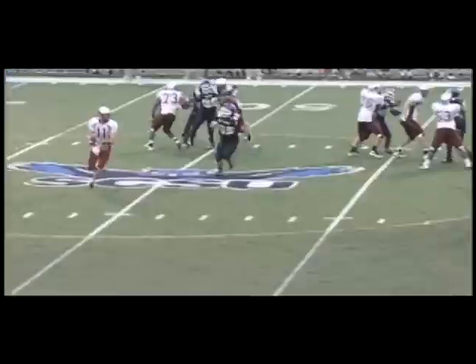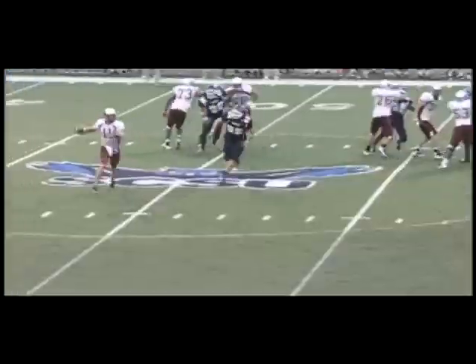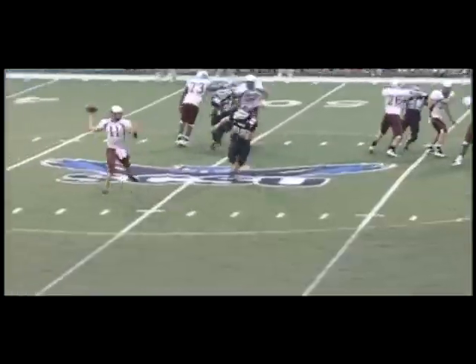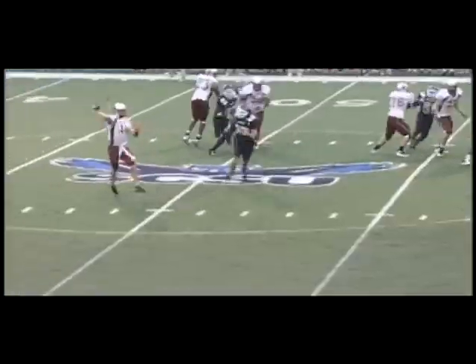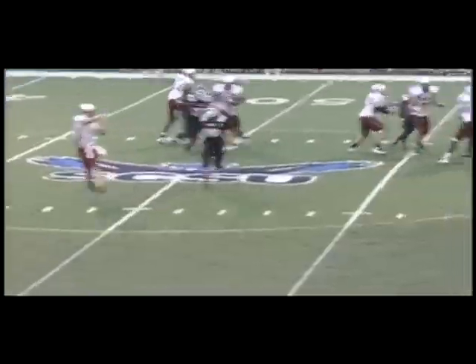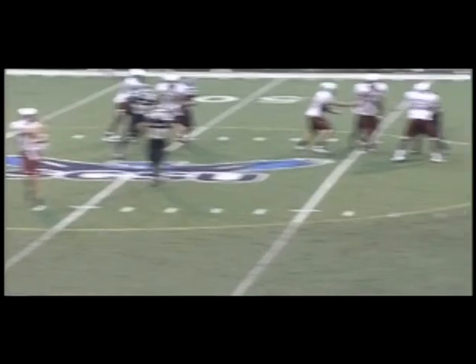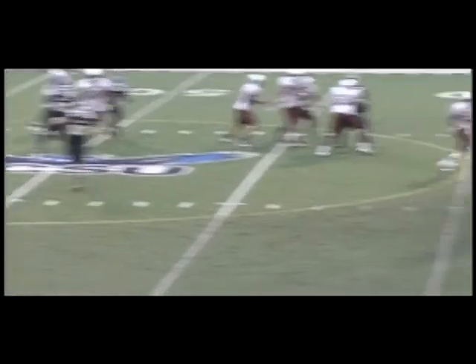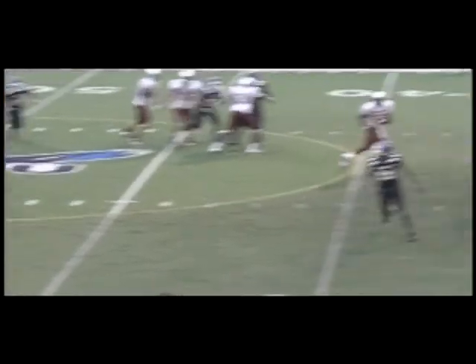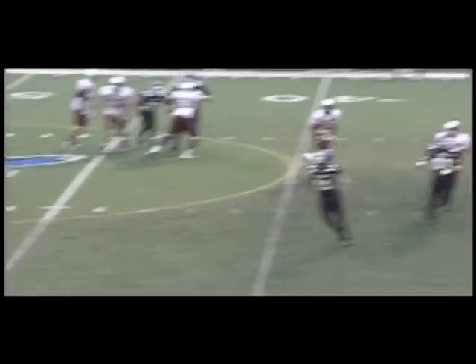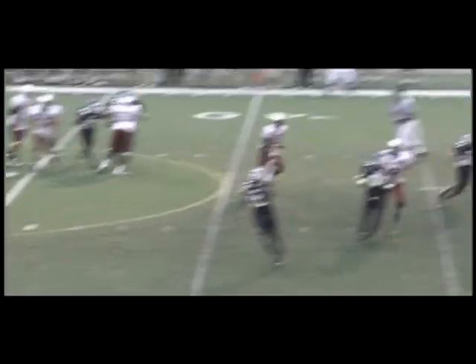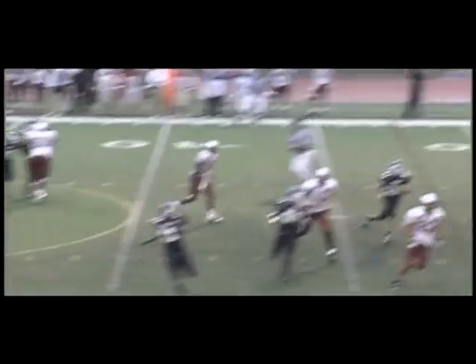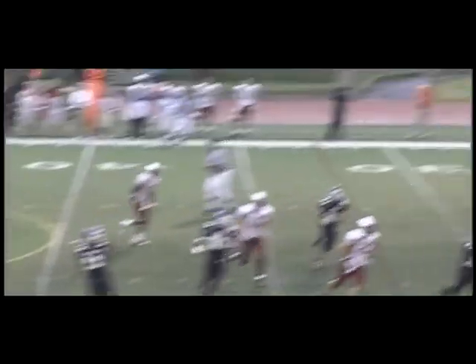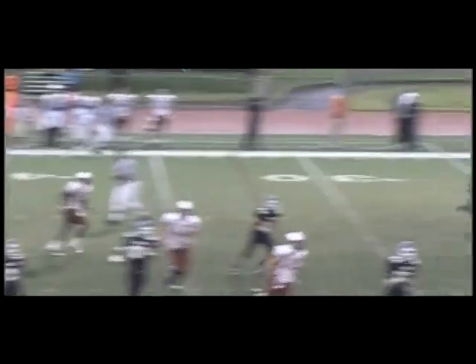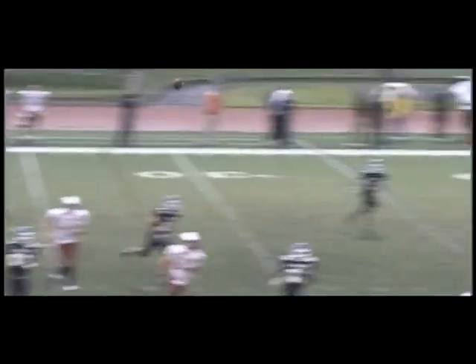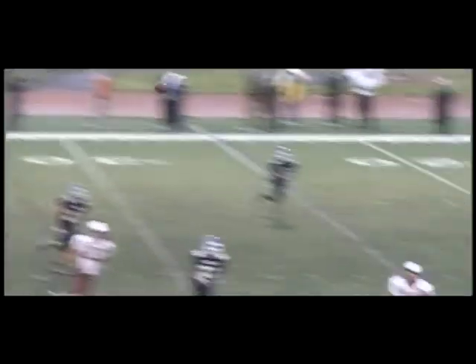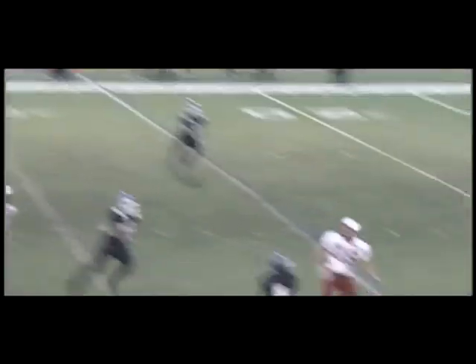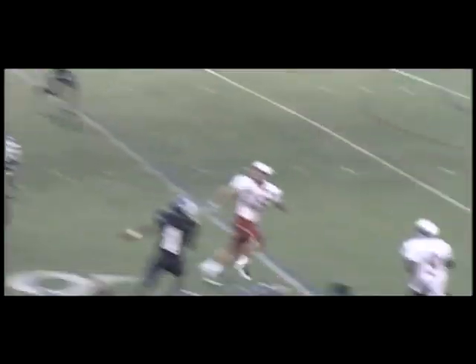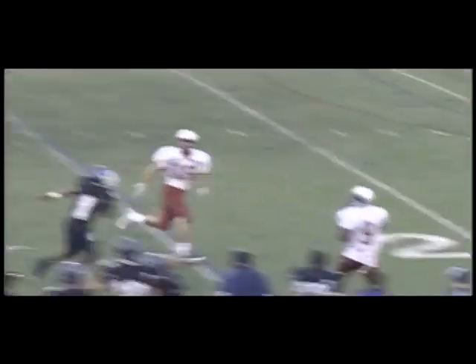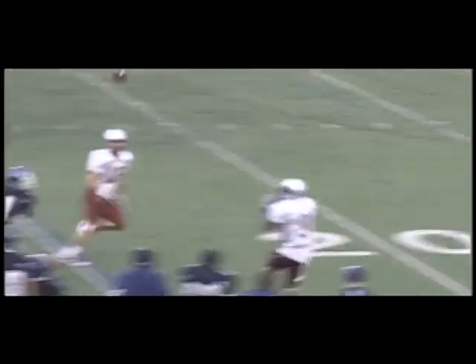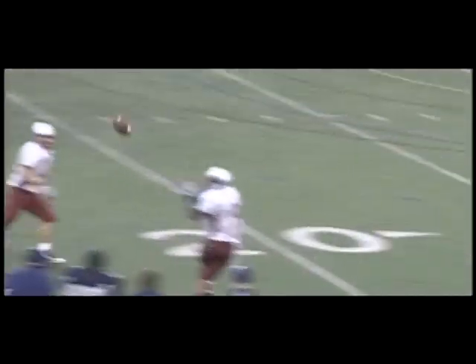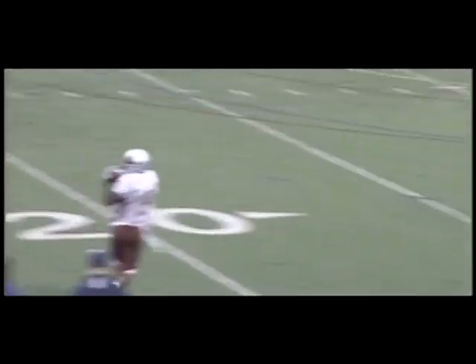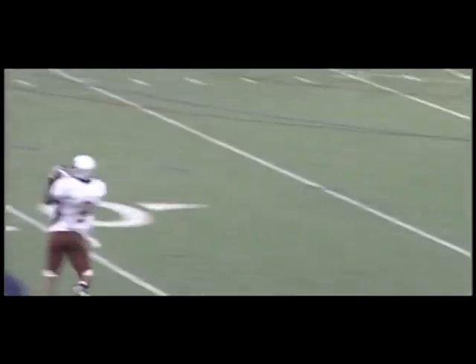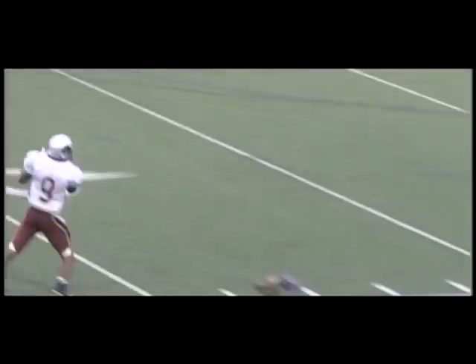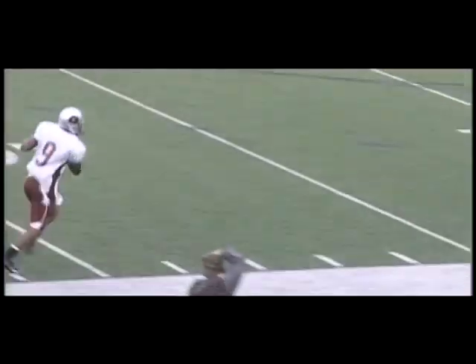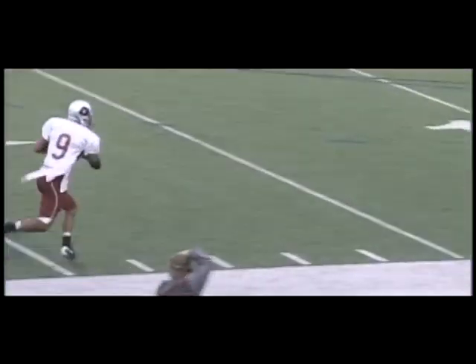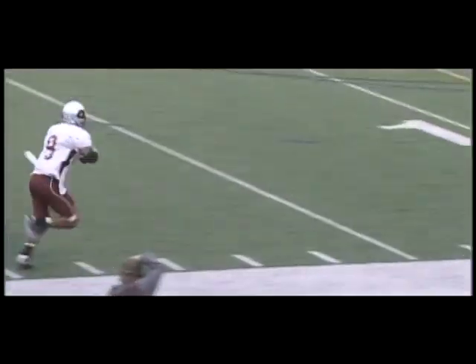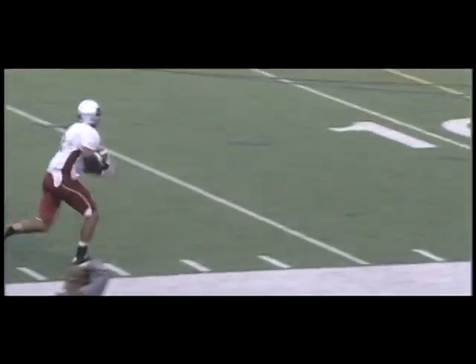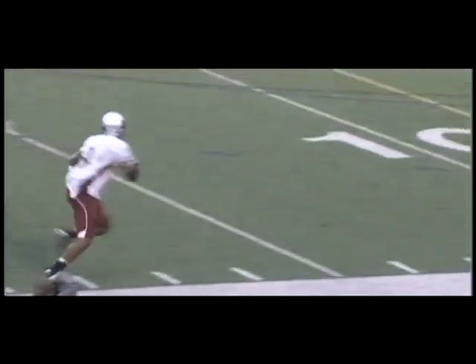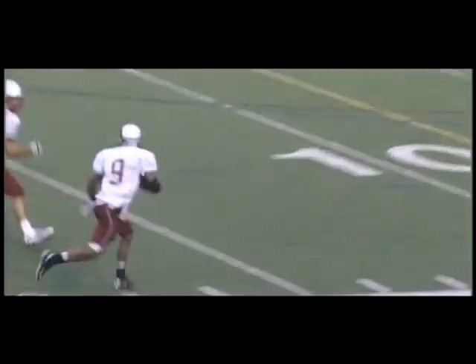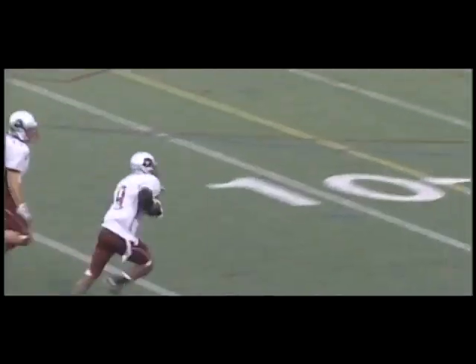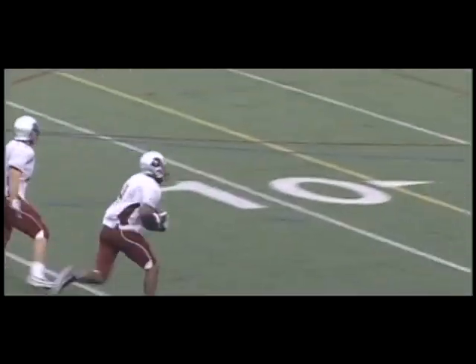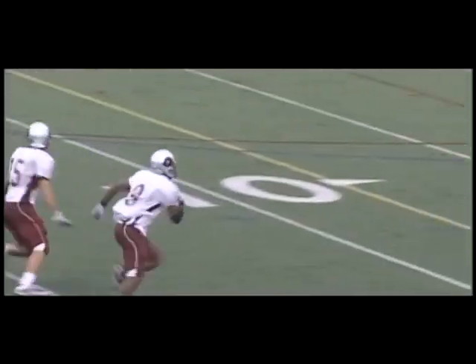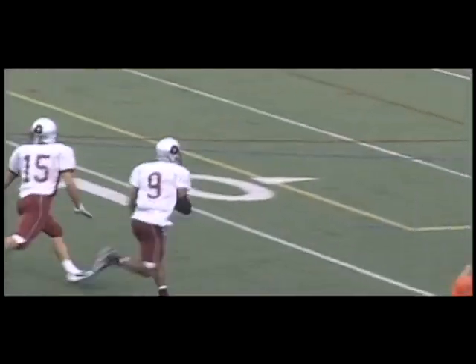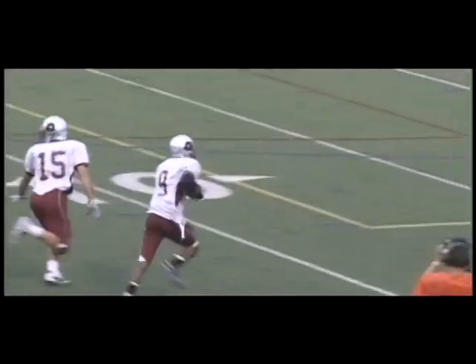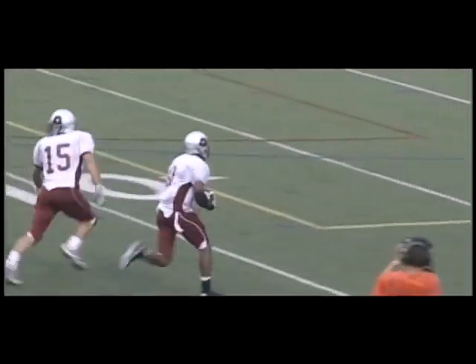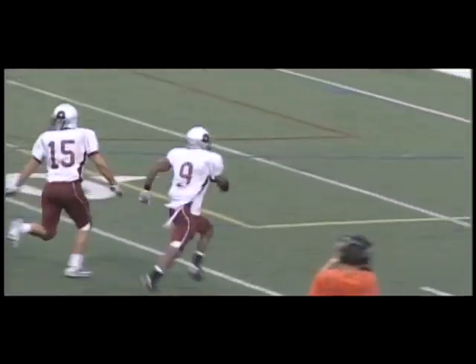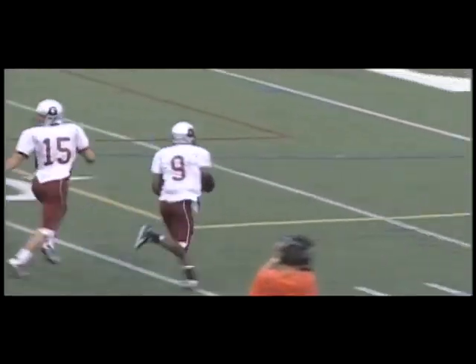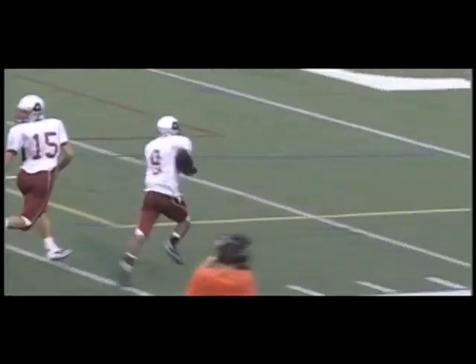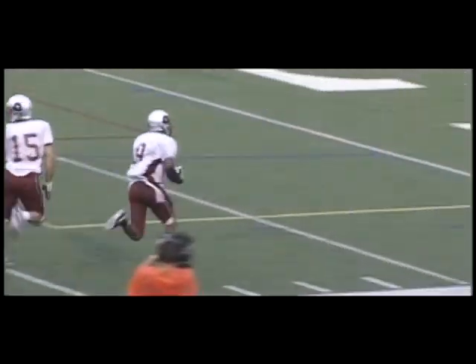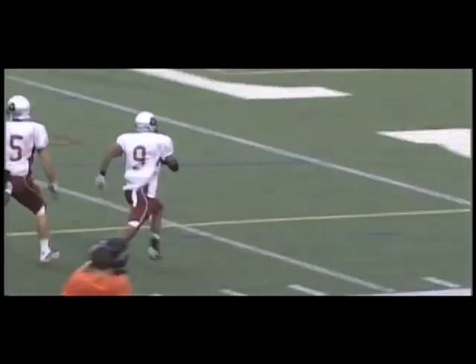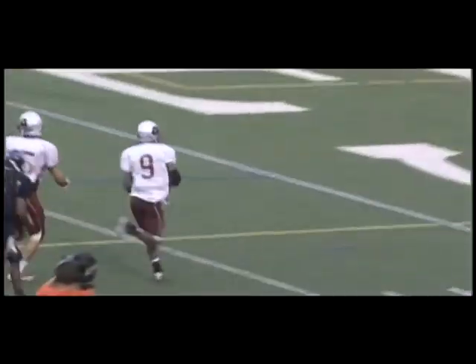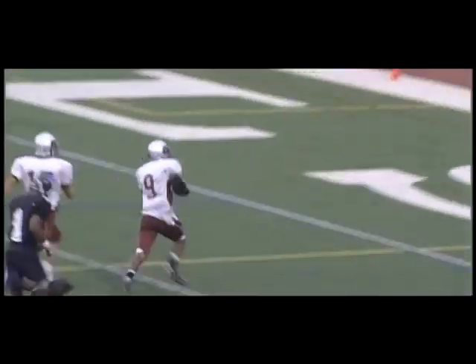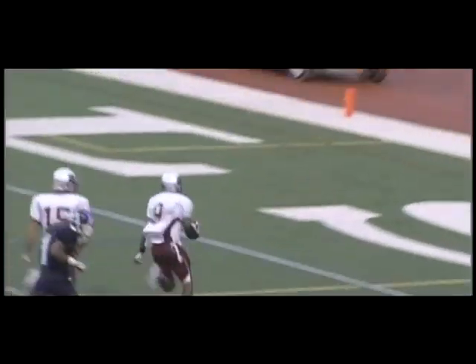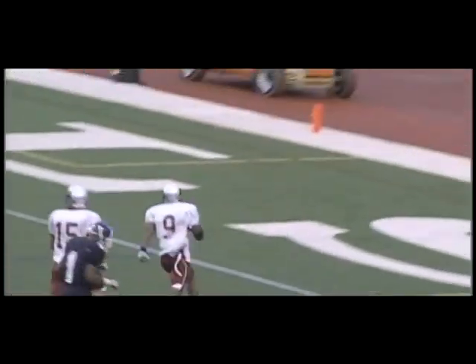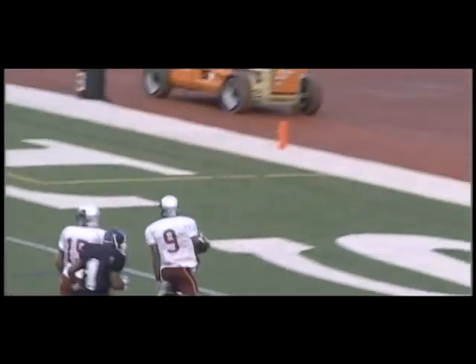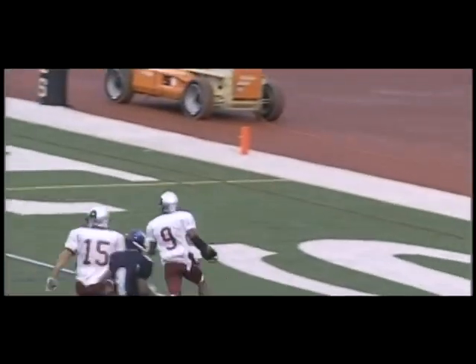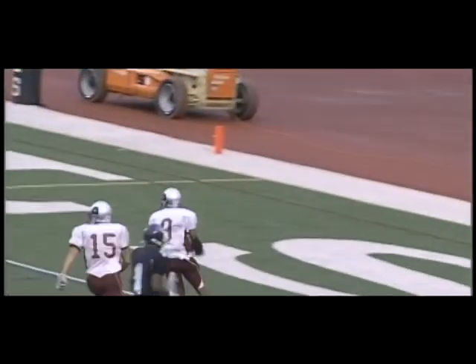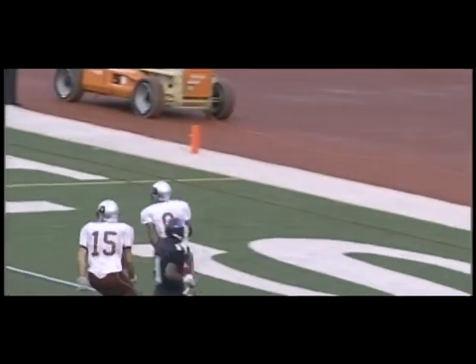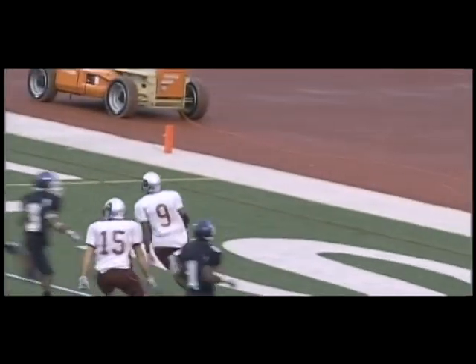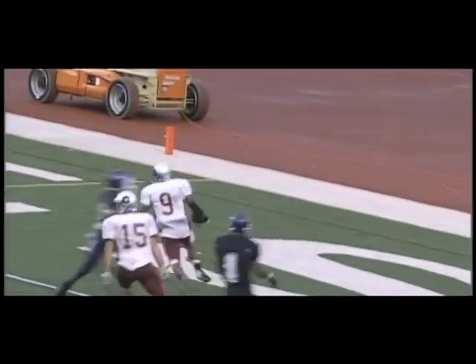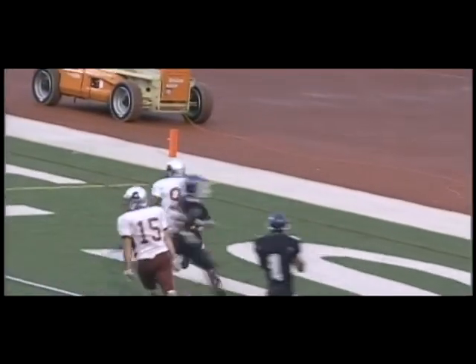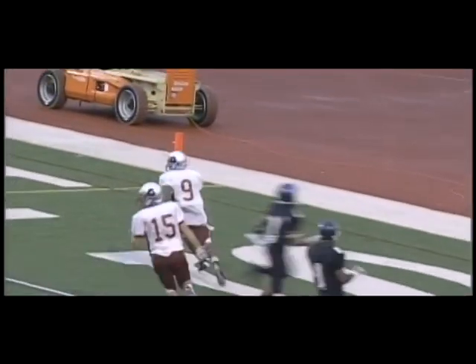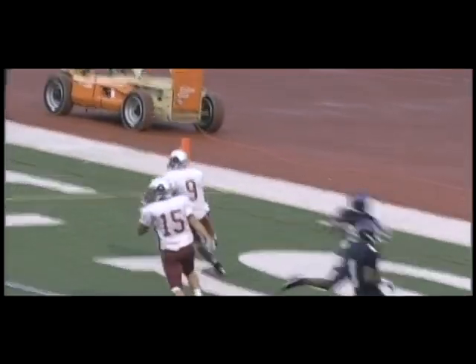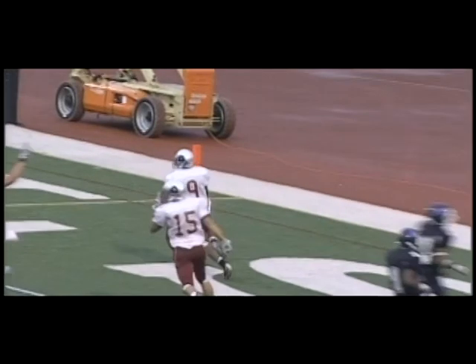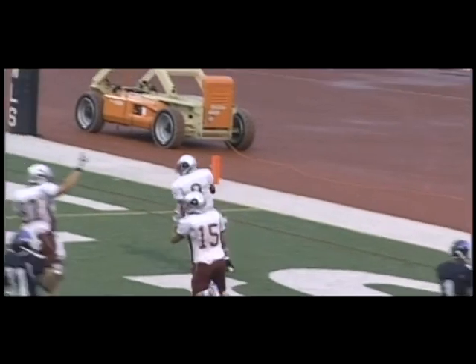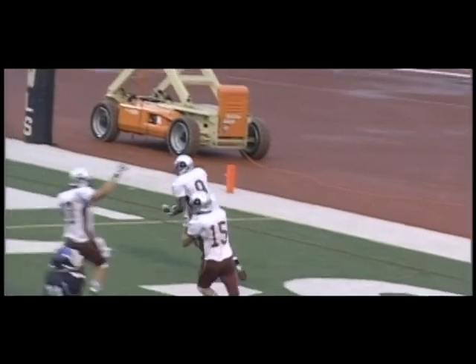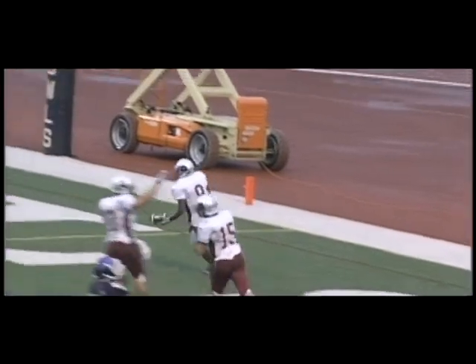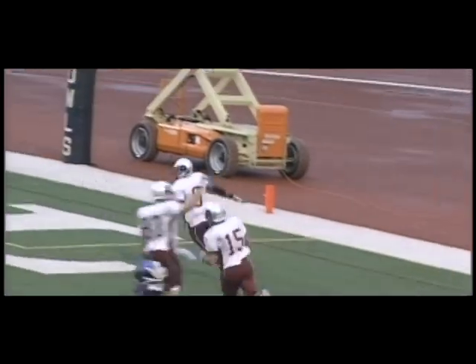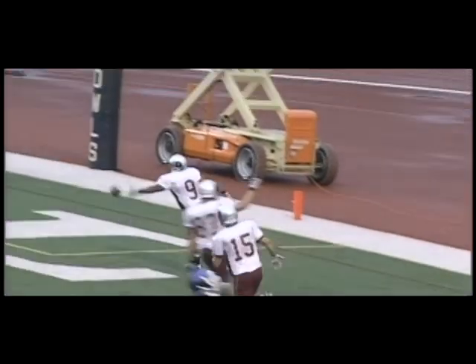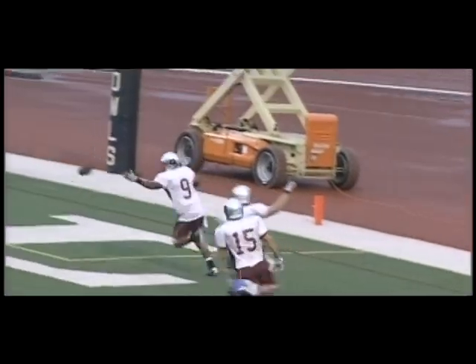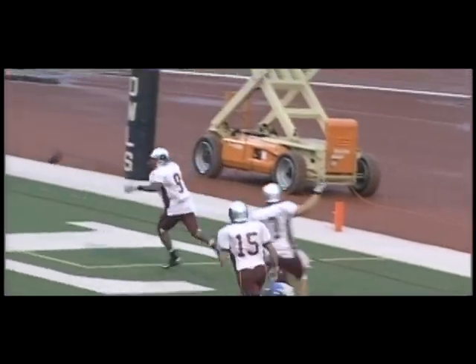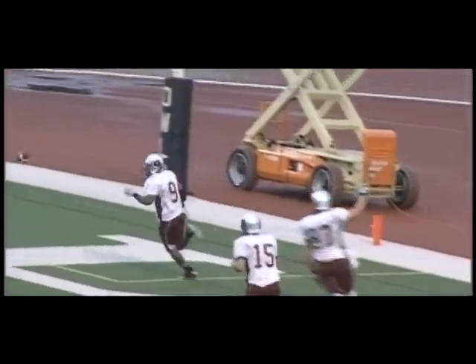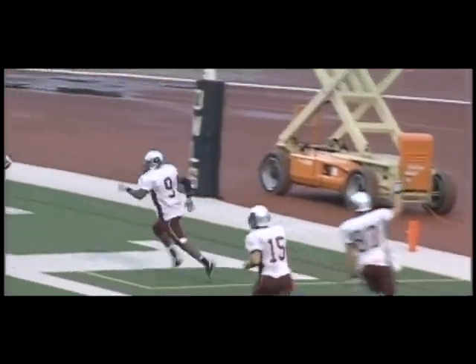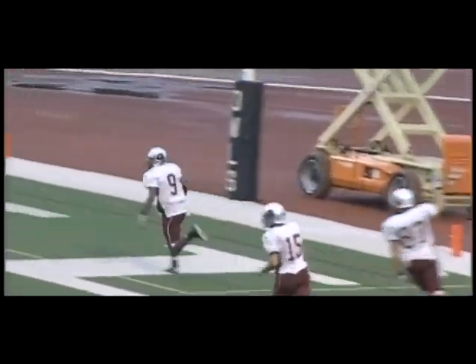He looks, he looks, he dumps it out and Javon is open. Rowan's got the ball. He'll take it to the house. Touchdown IUP.